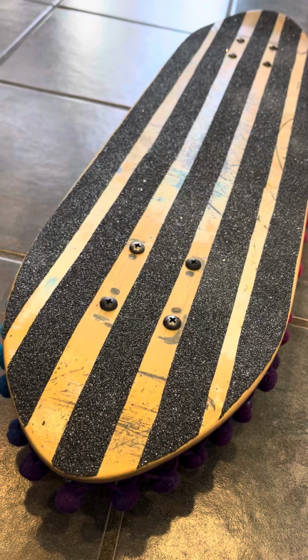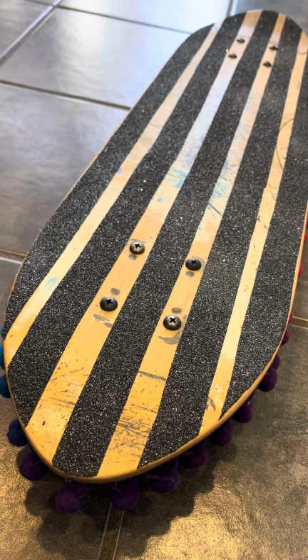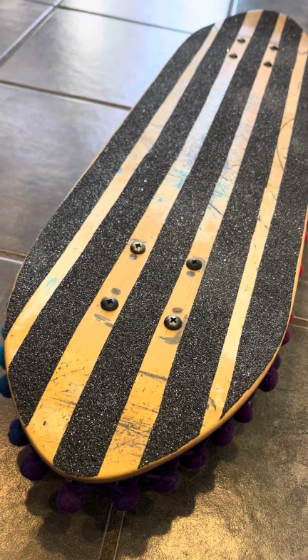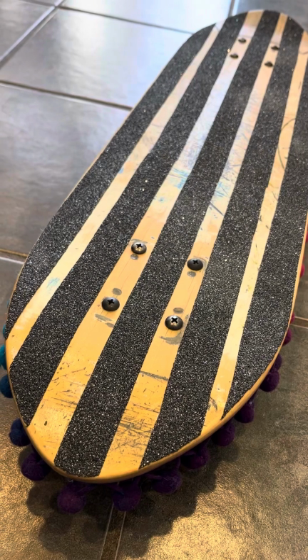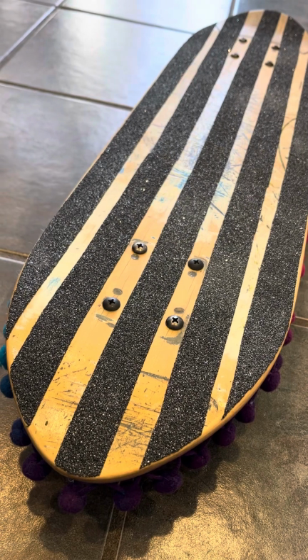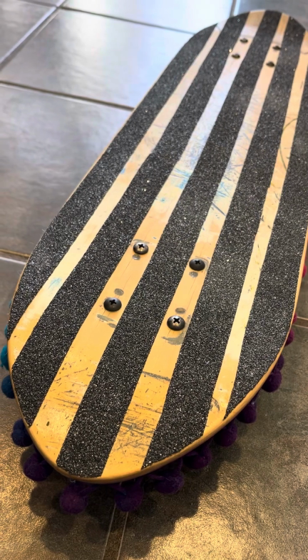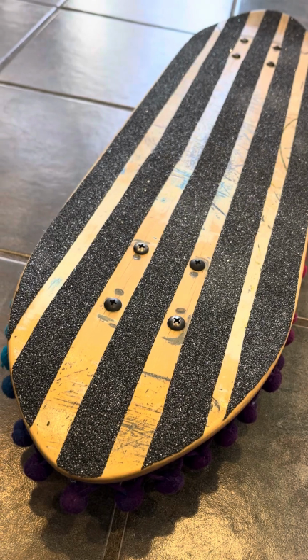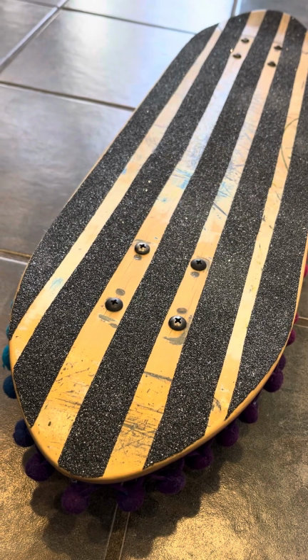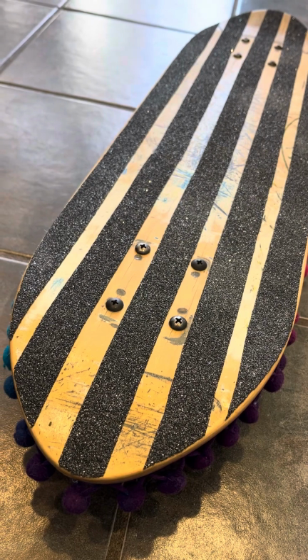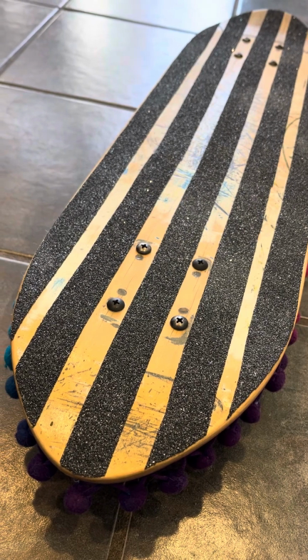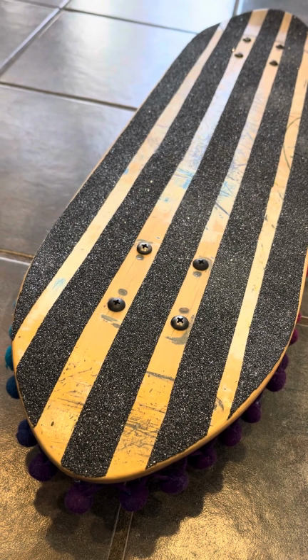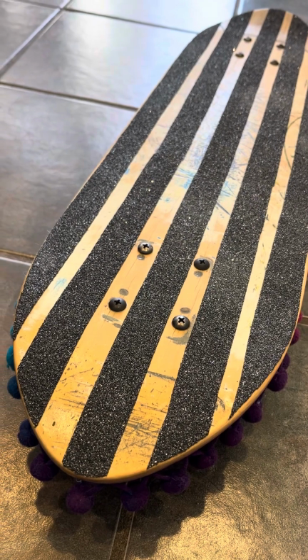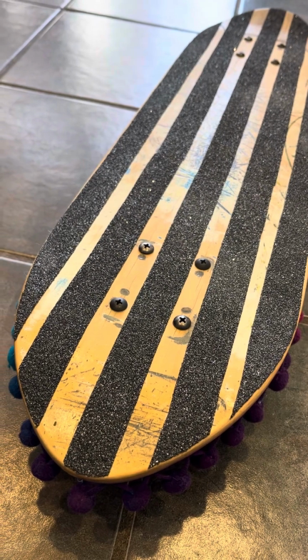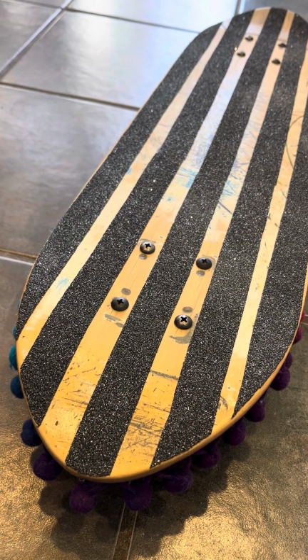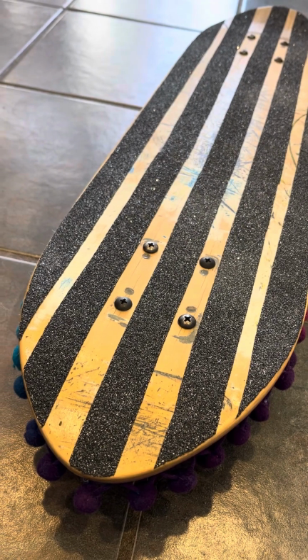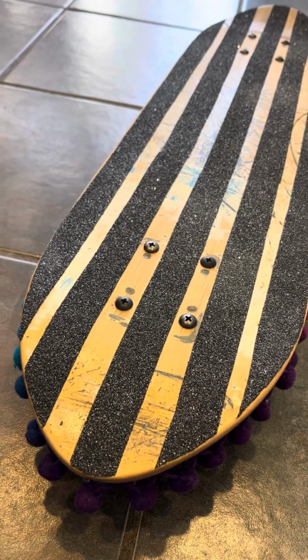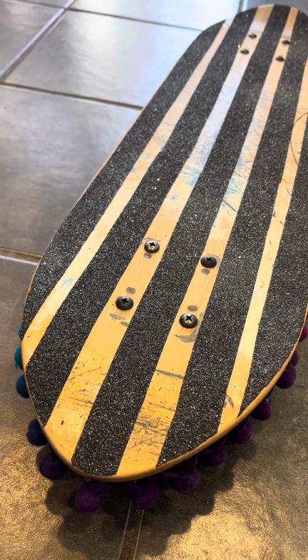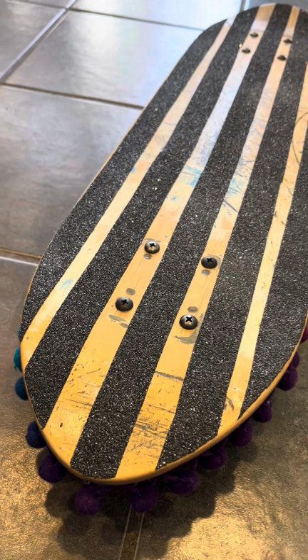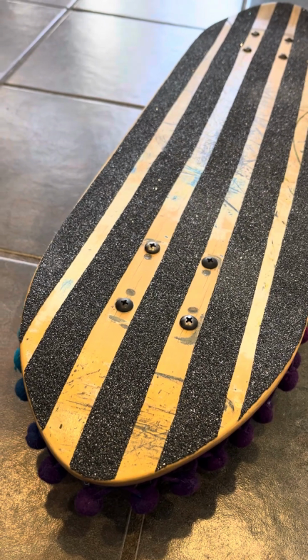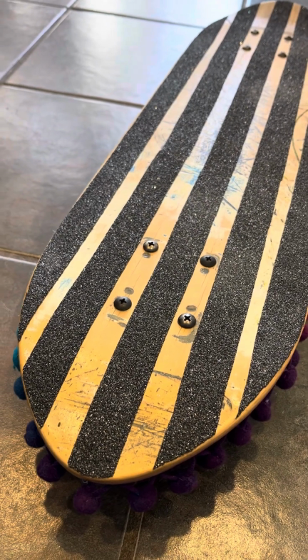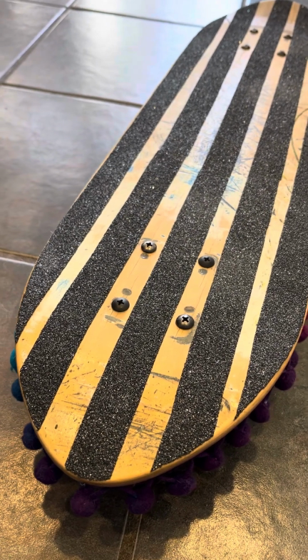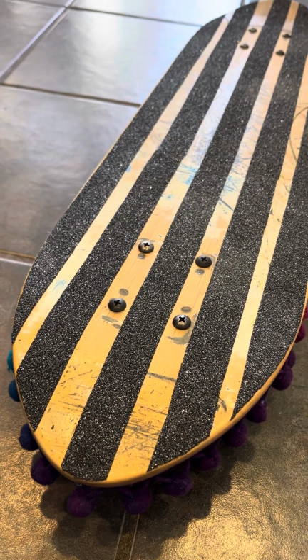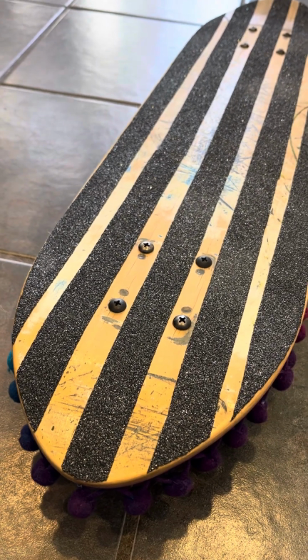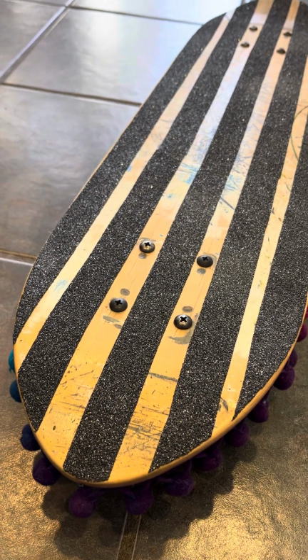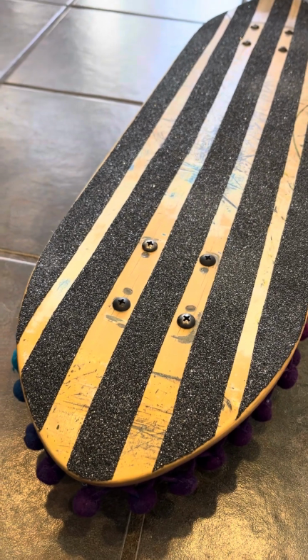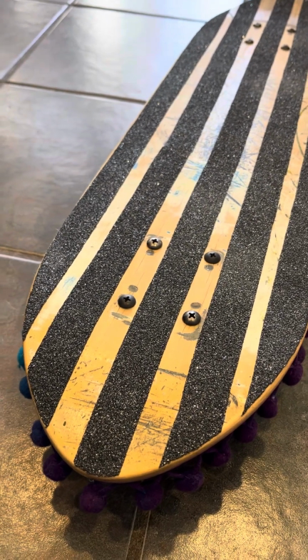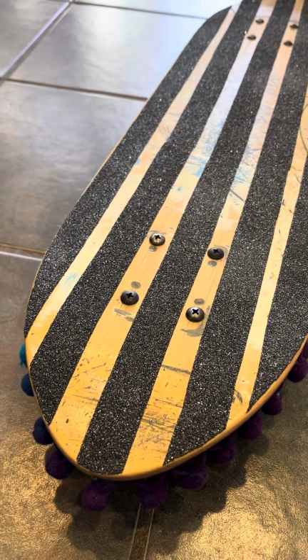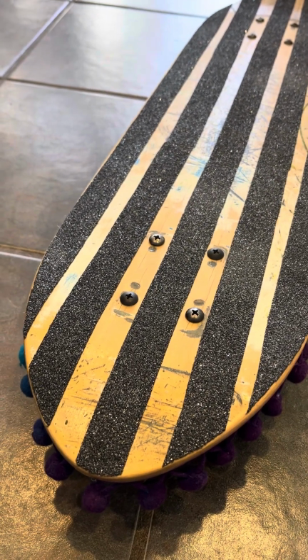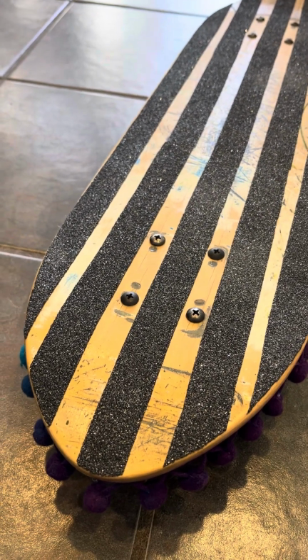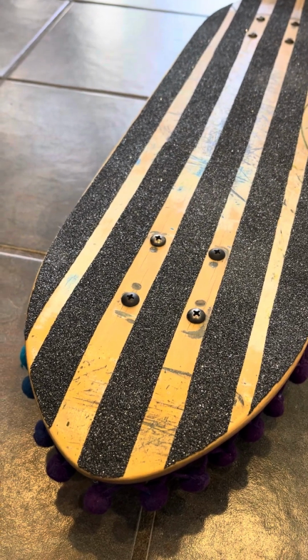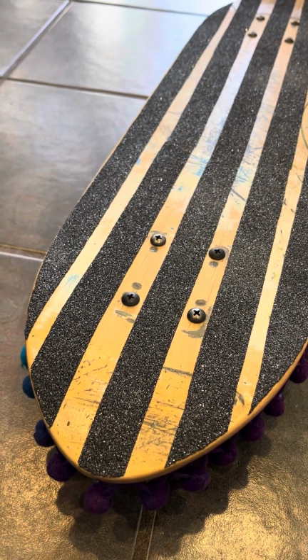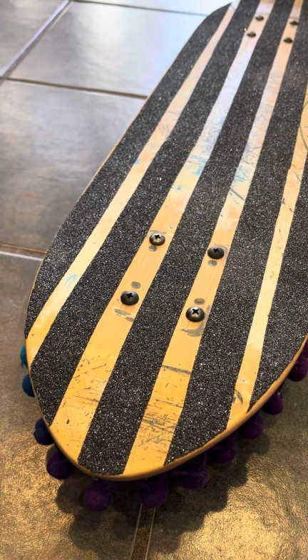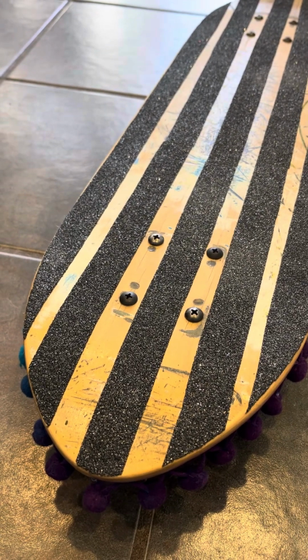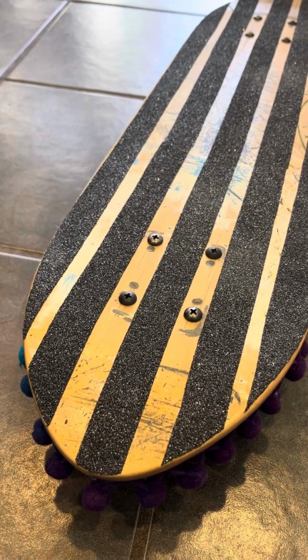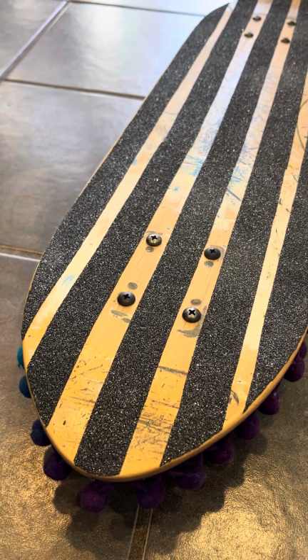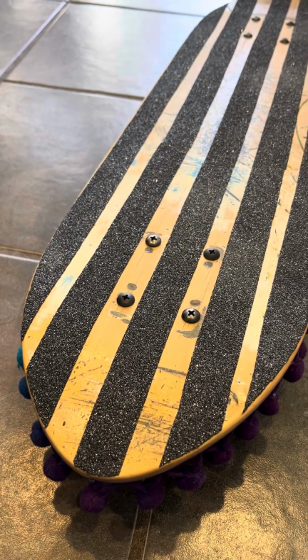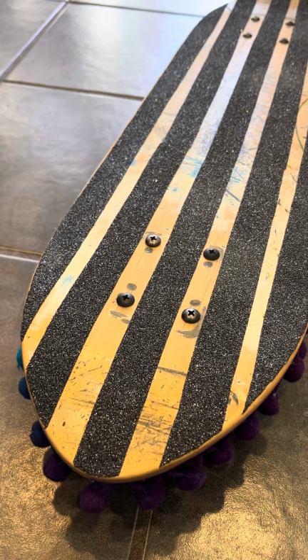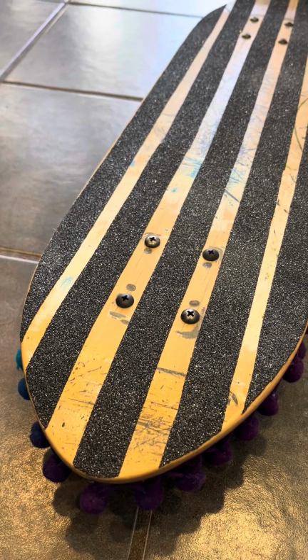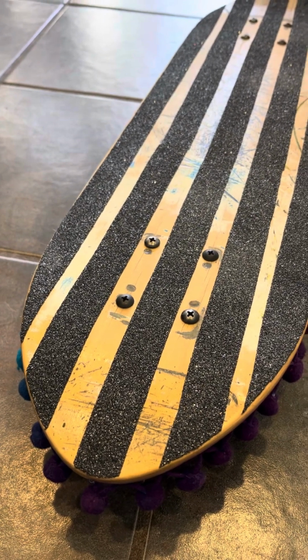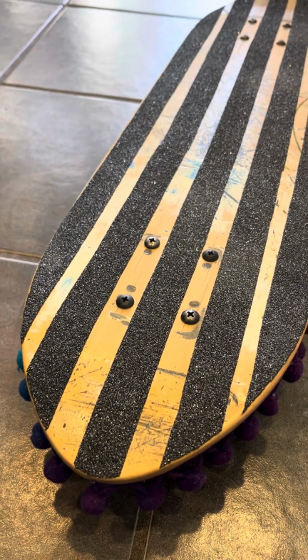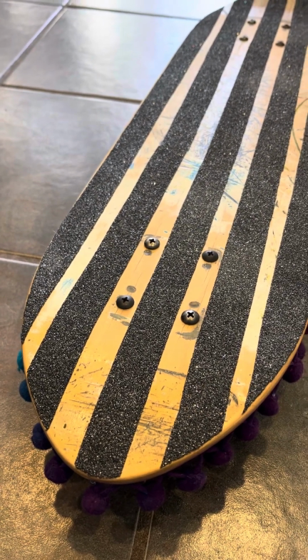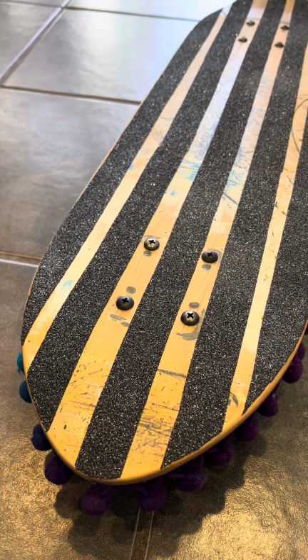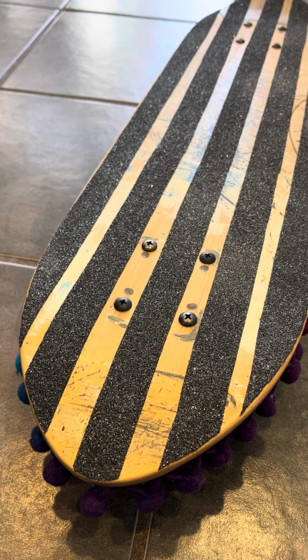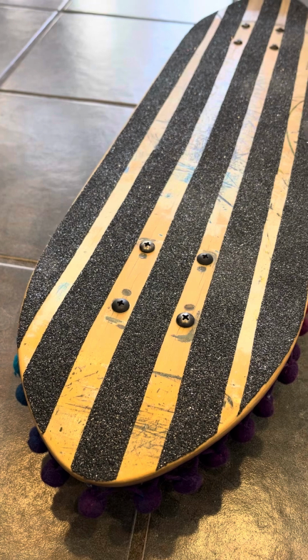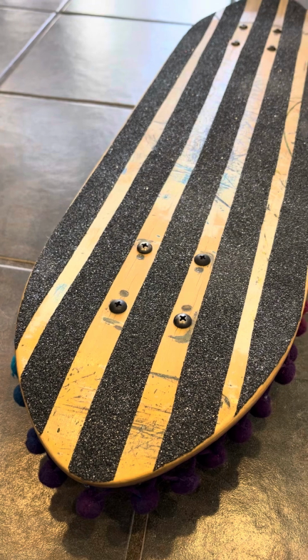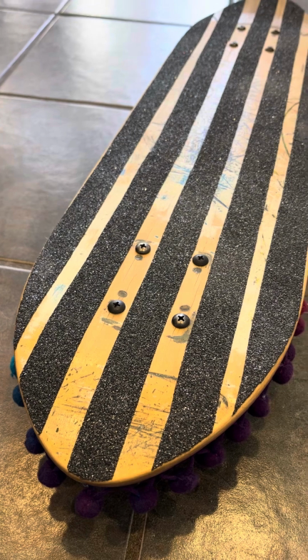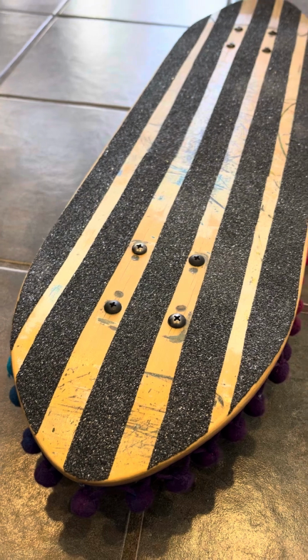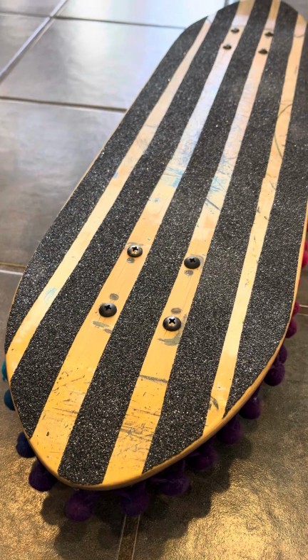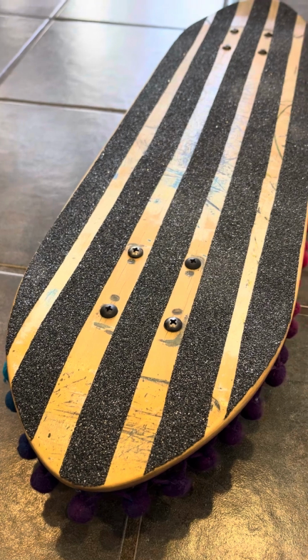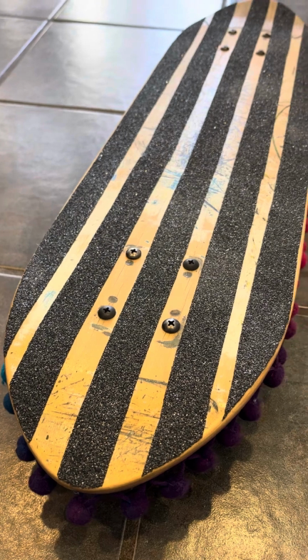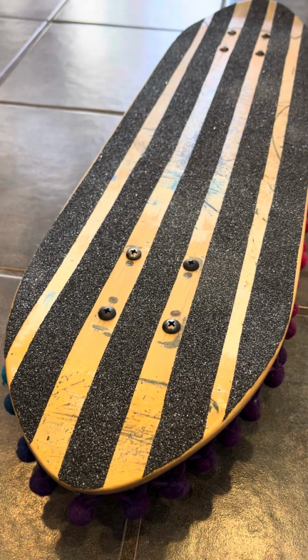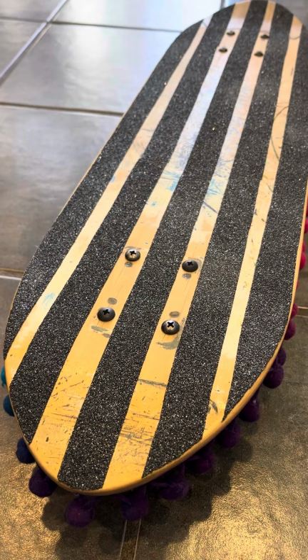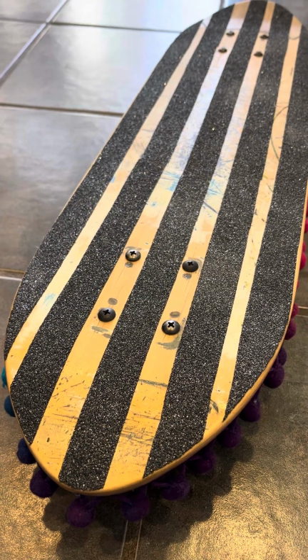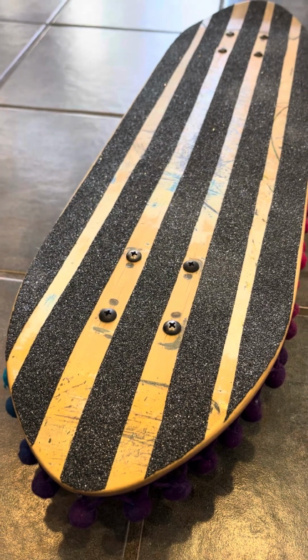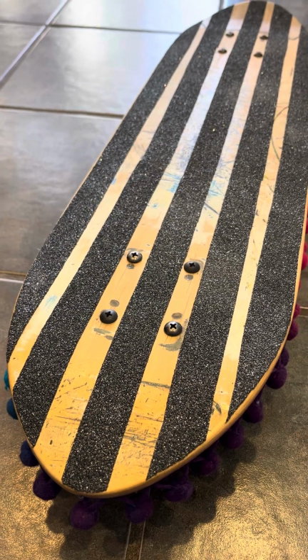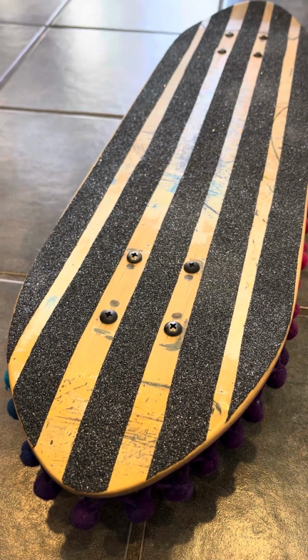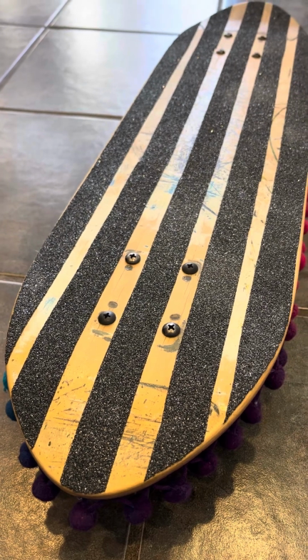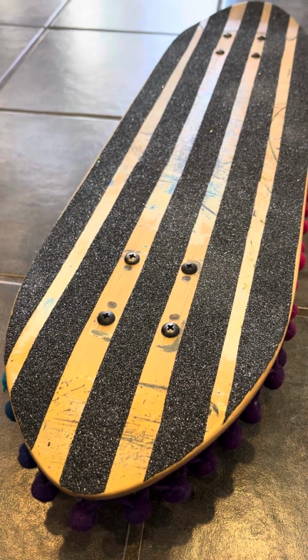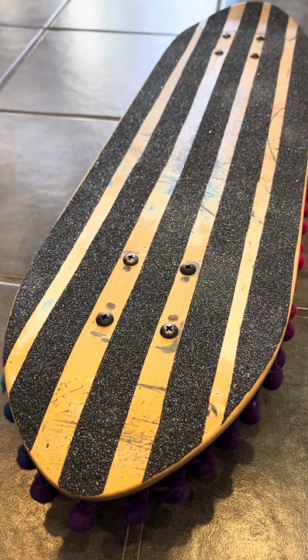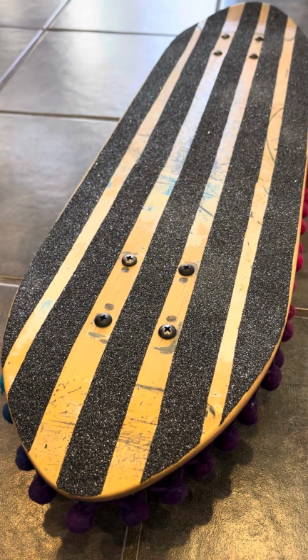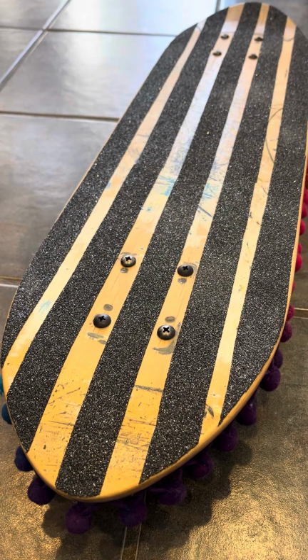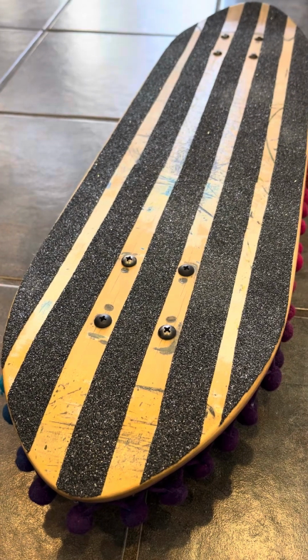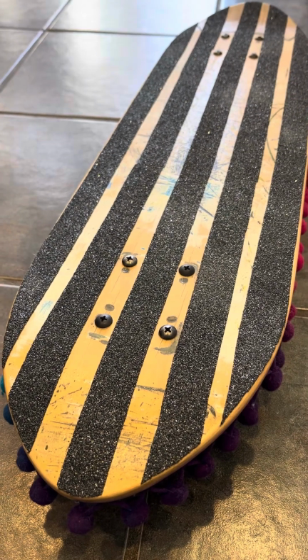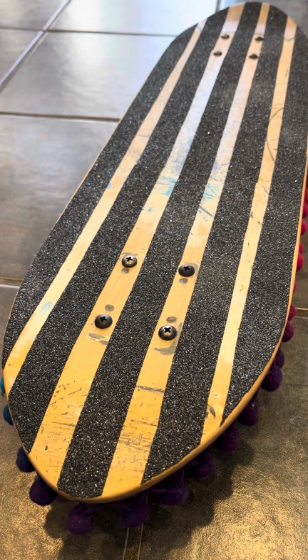Hey, Griffin Skate here. I'm going to do a tutorial on my reverse deck polarized twin tail magic carpet ride pimped-out rider style encouraged design.